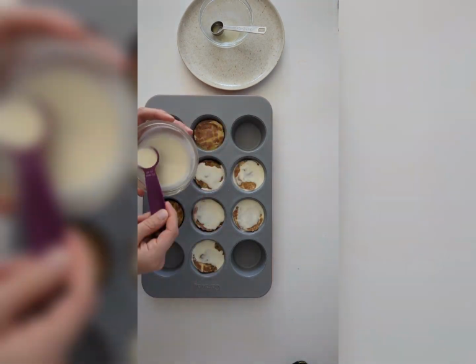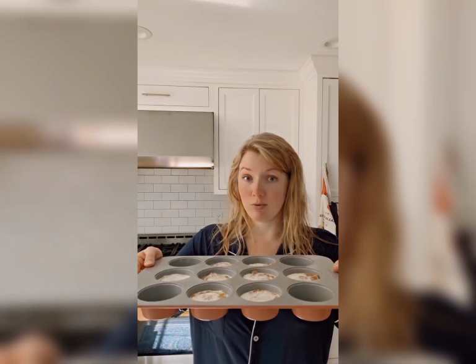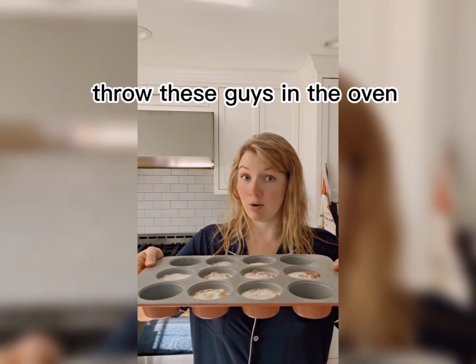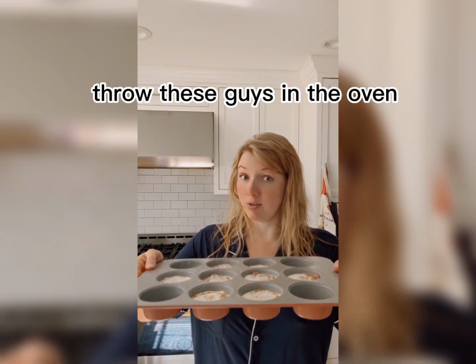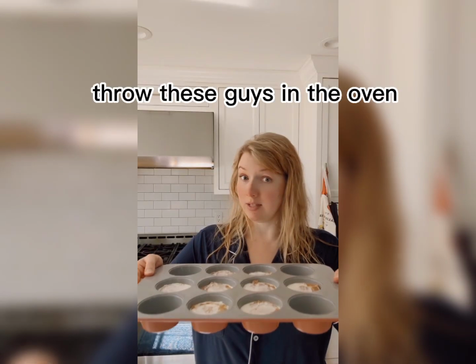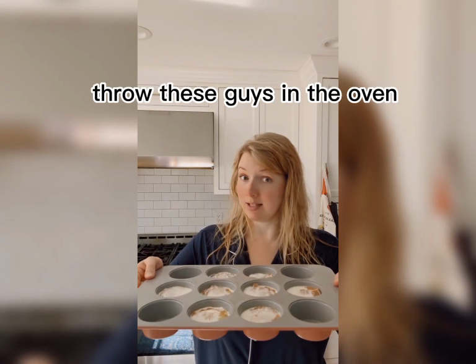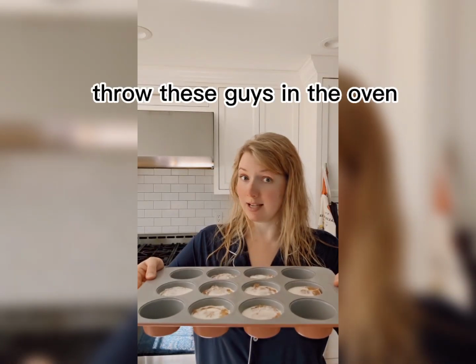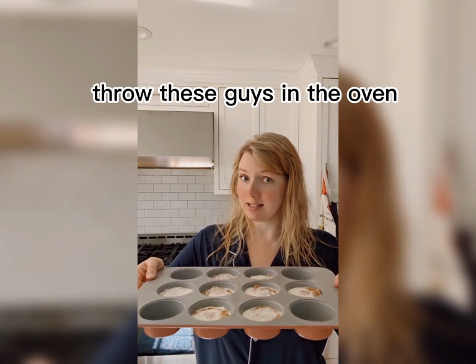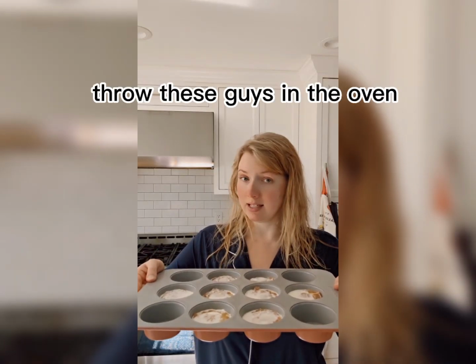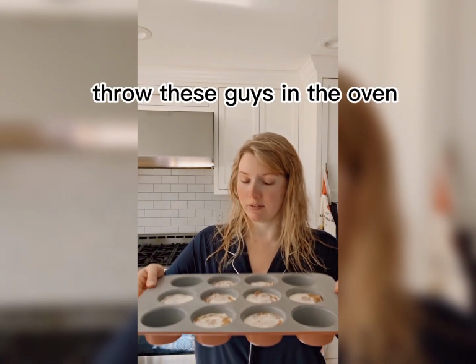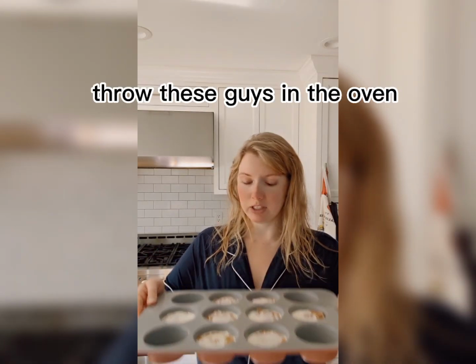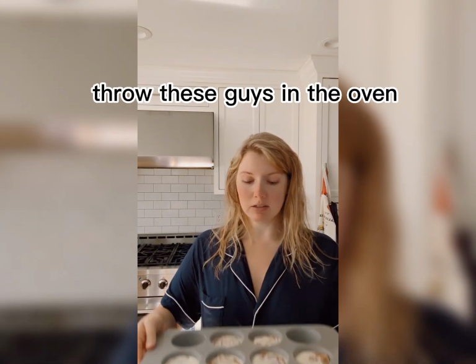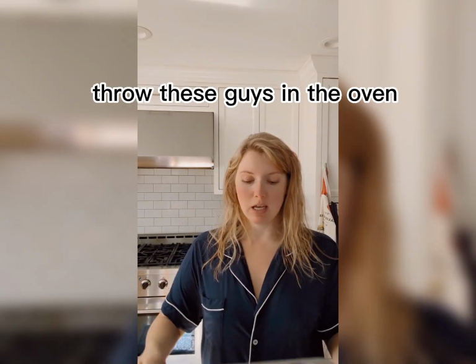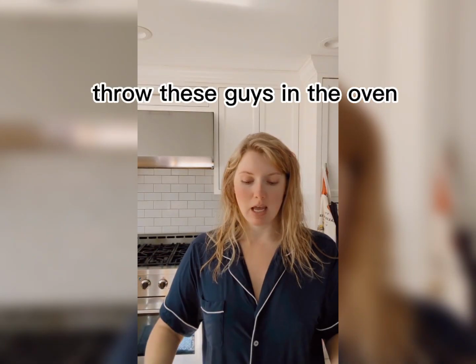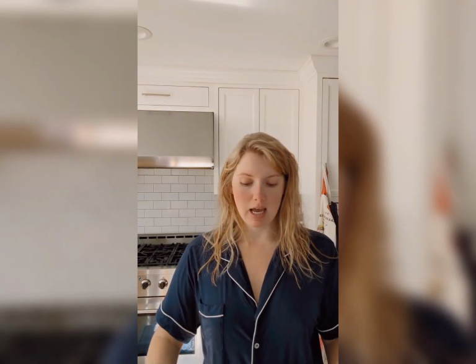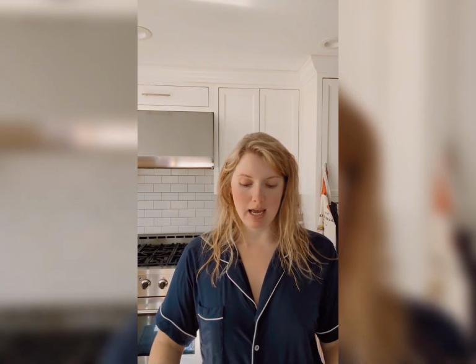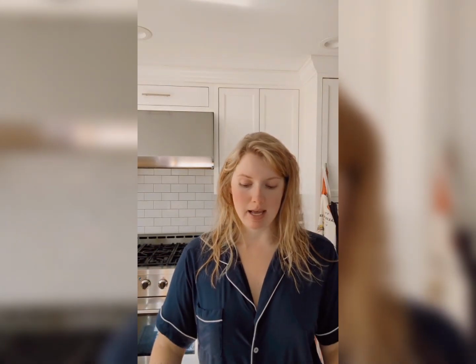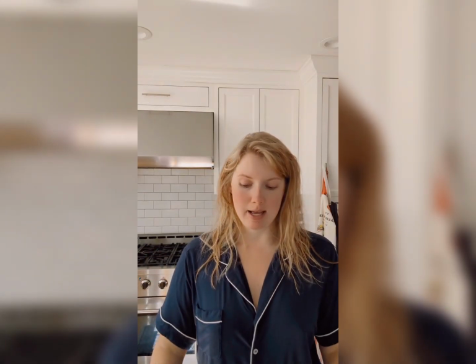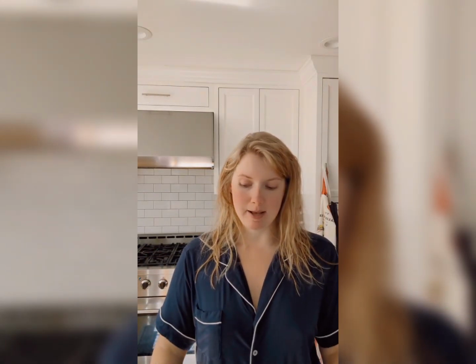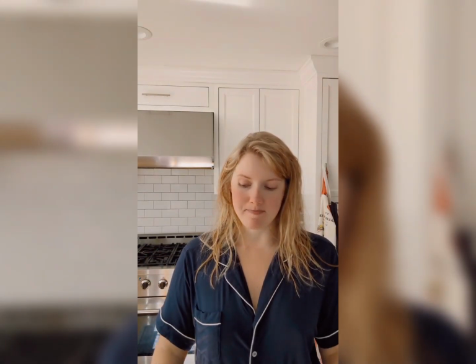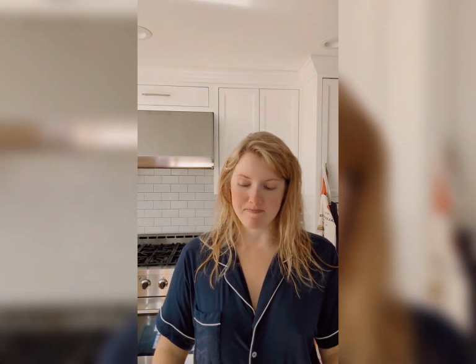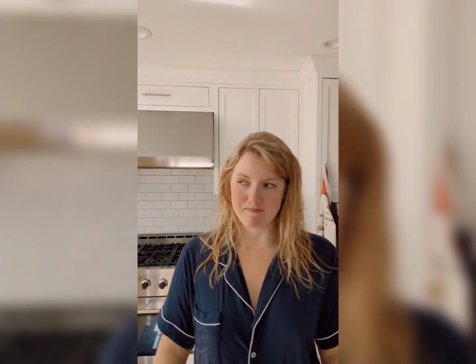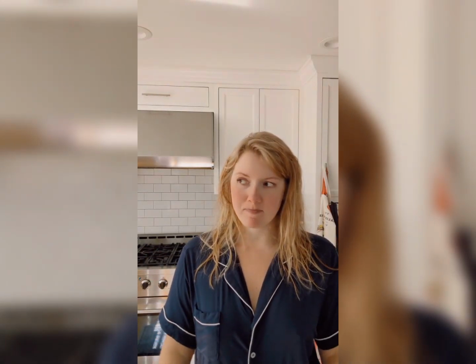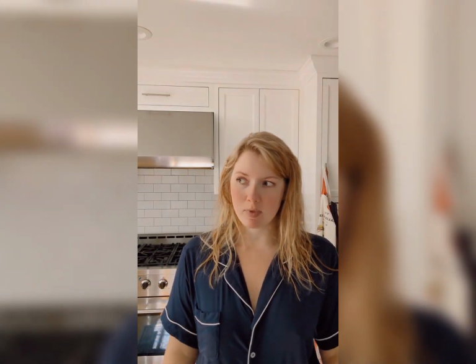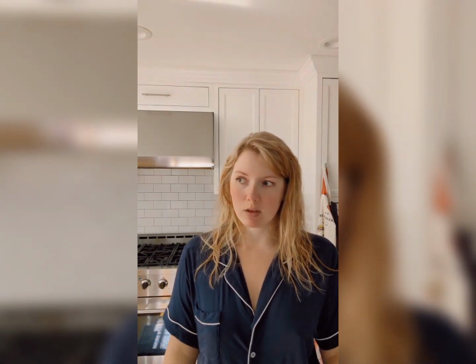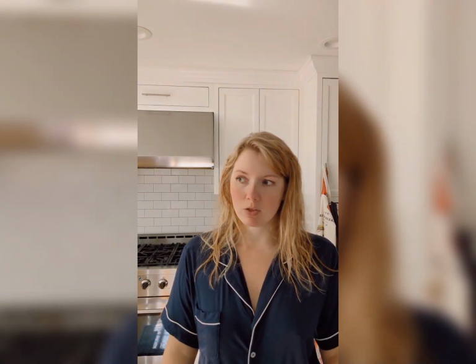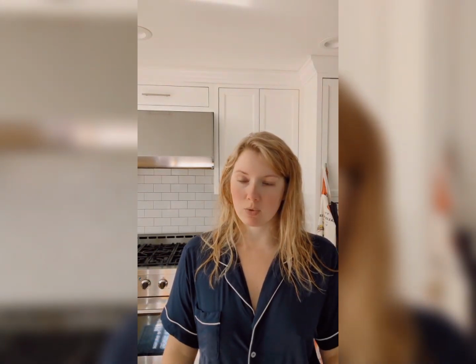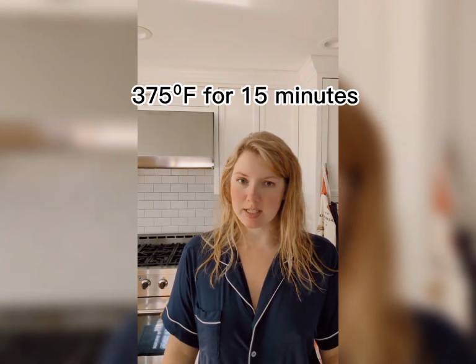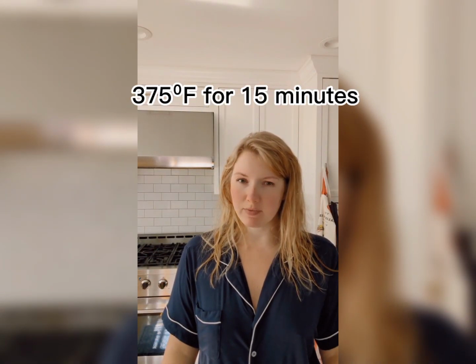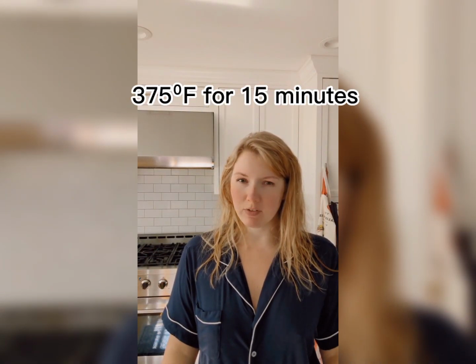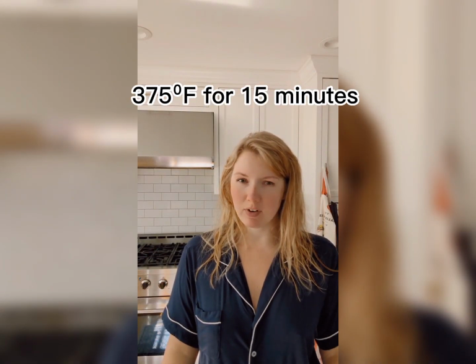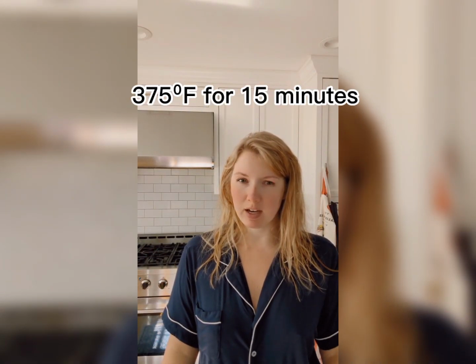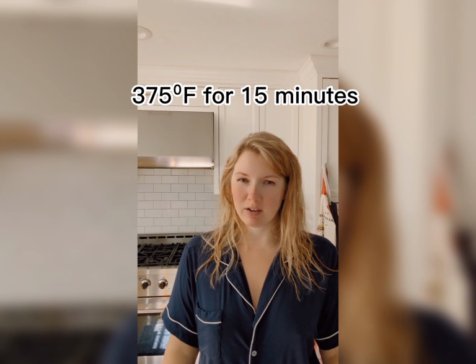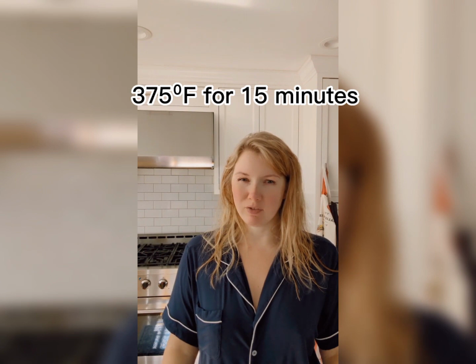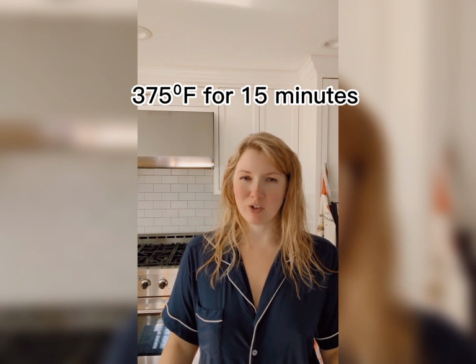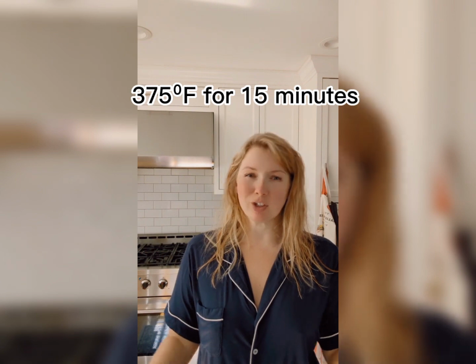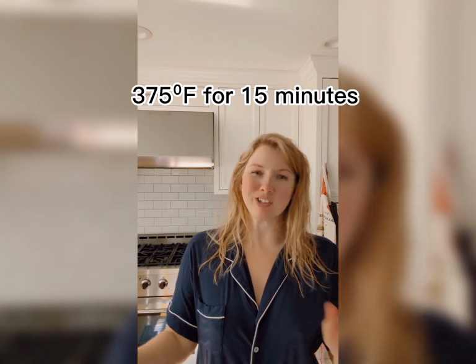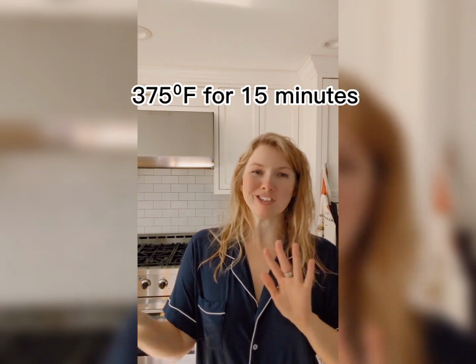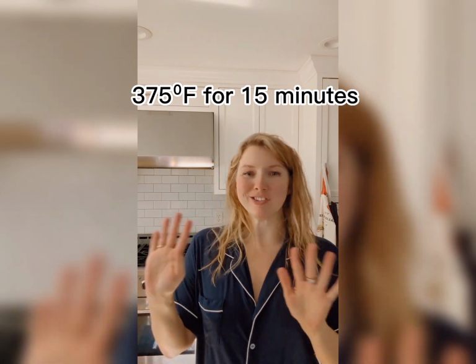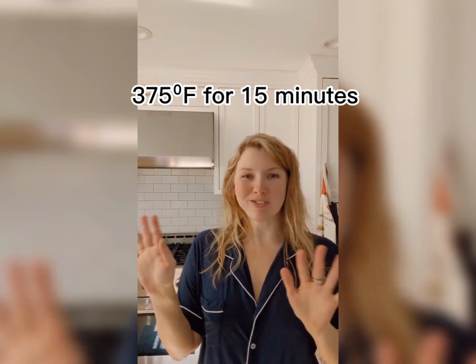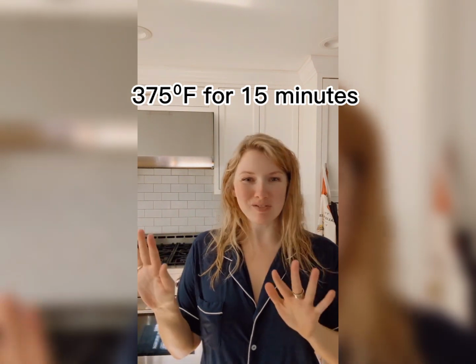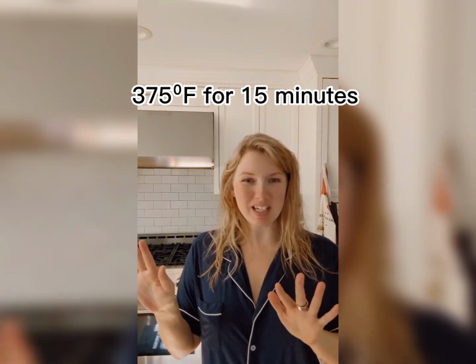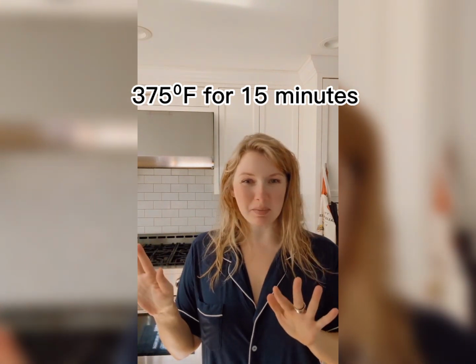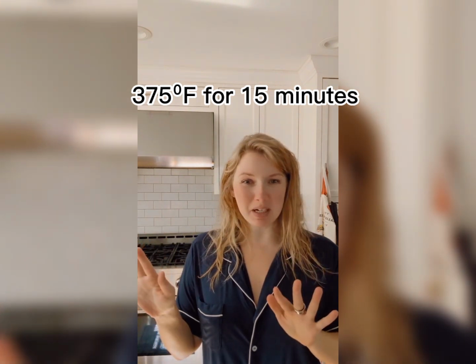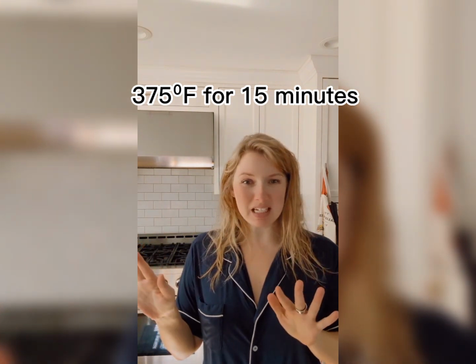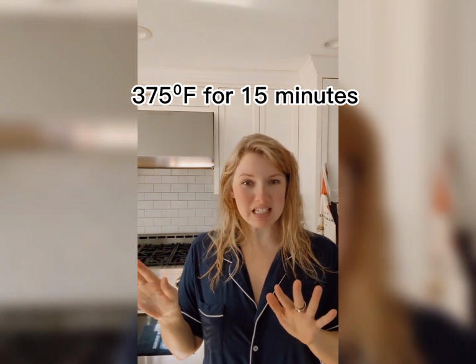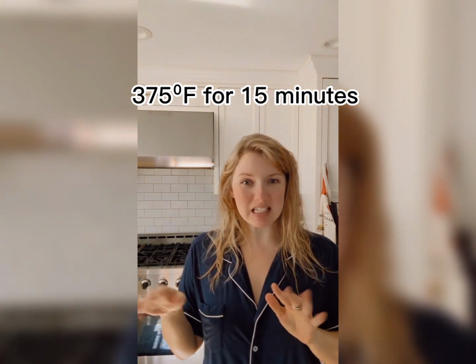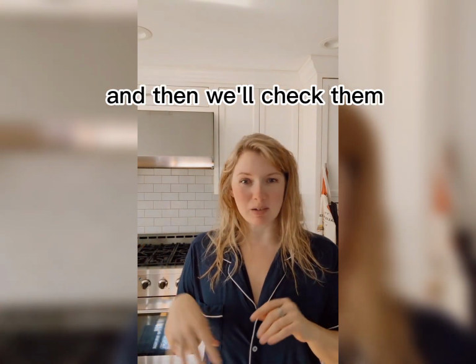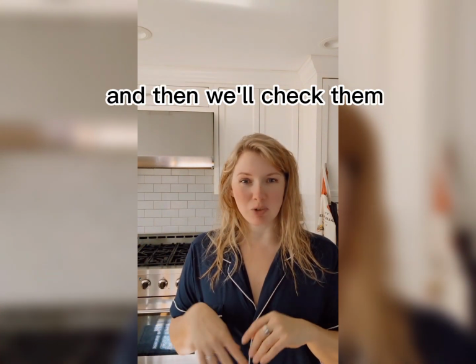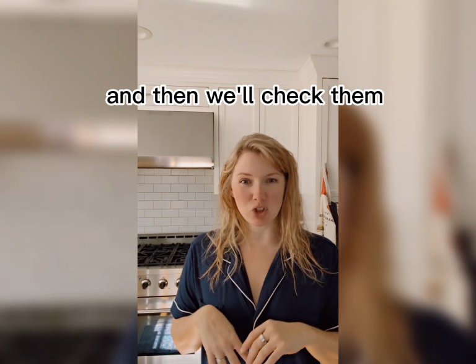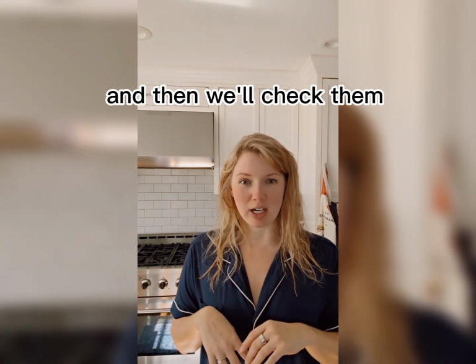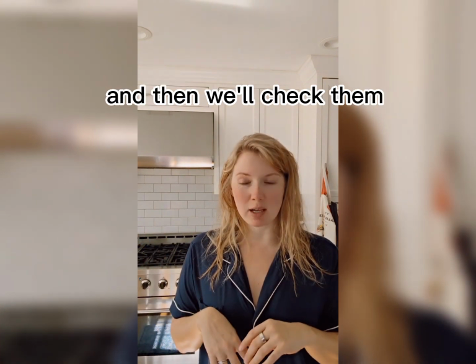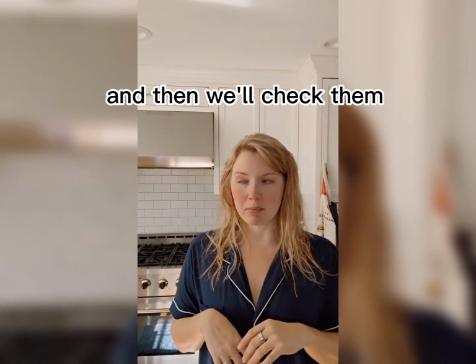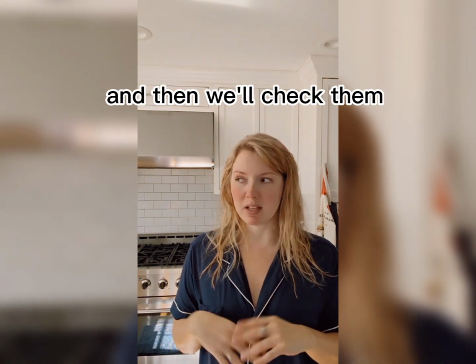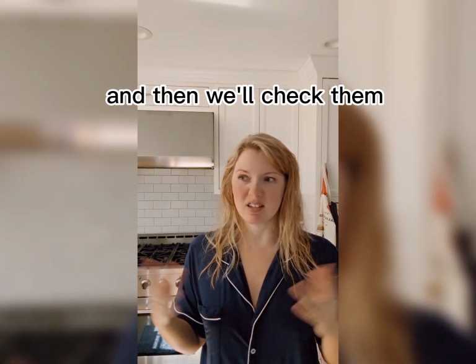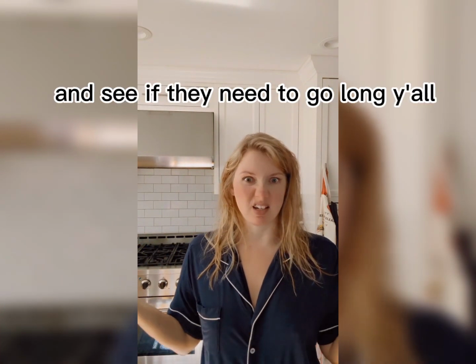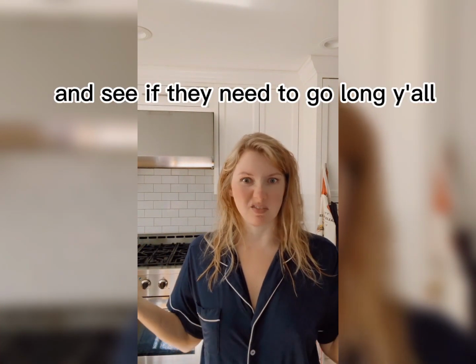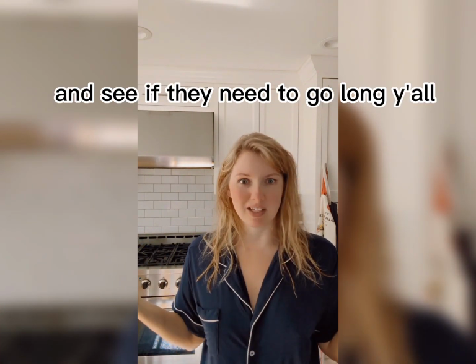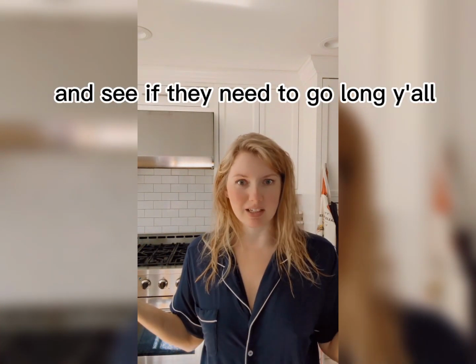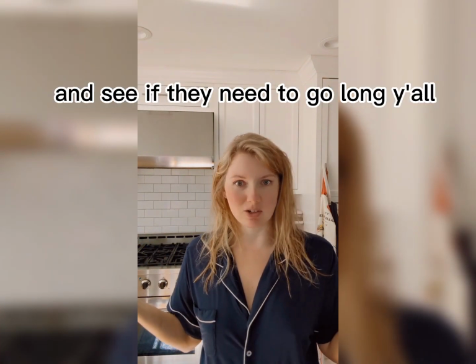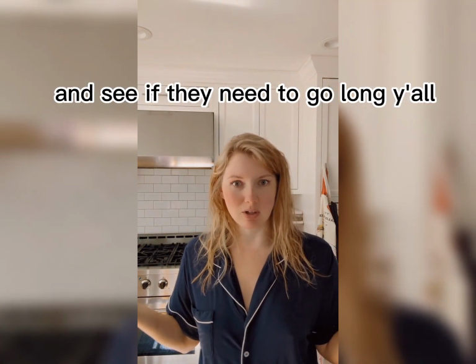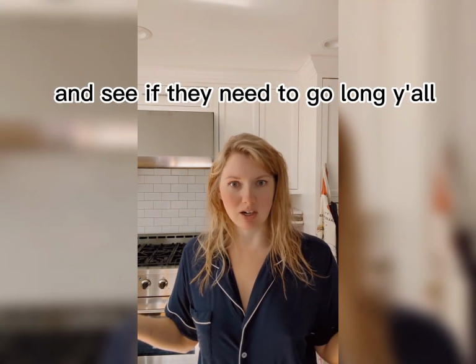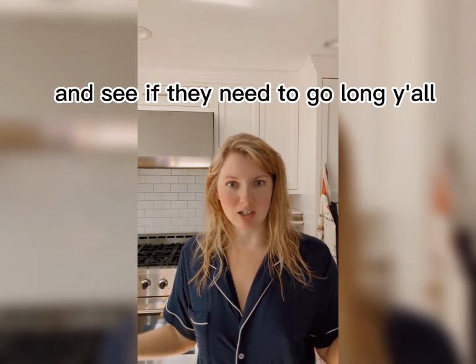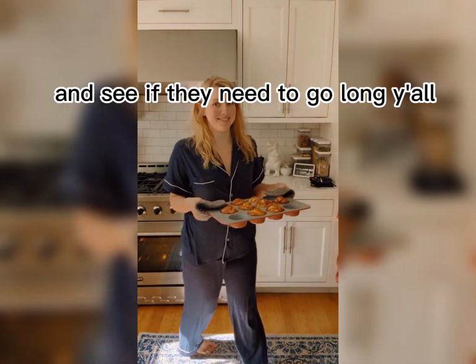Throw these guys in the oven — 375 for 15 minutes, and then we'll check them and see if they need to go longer.